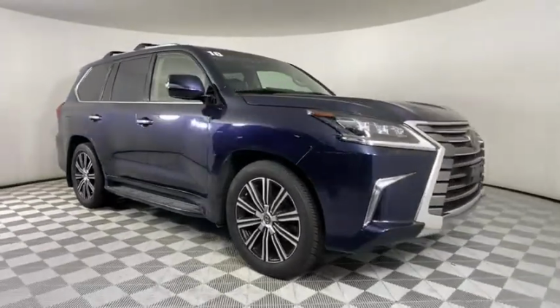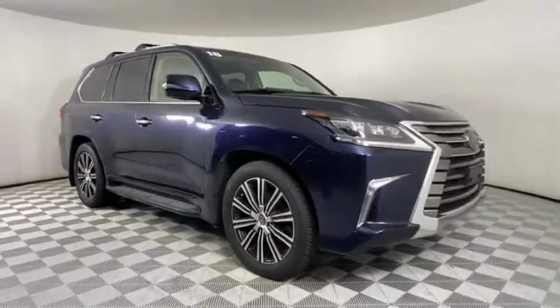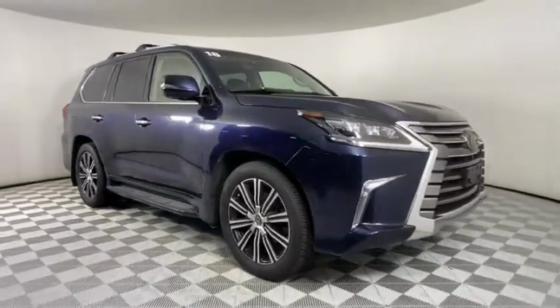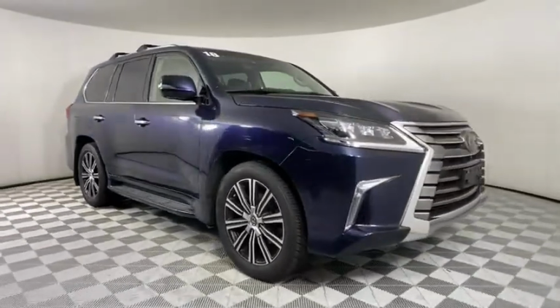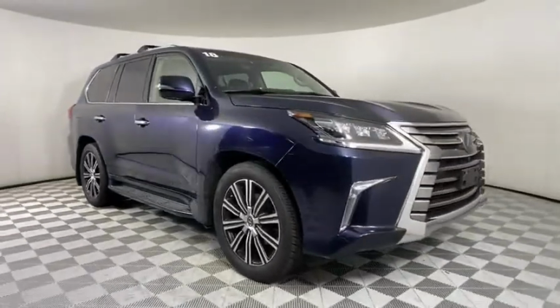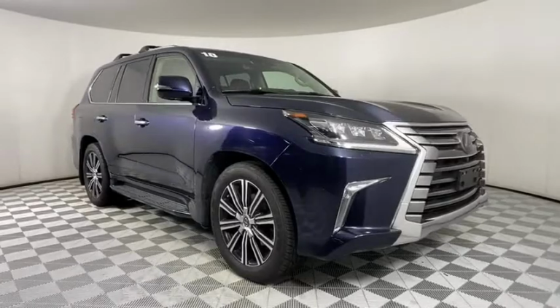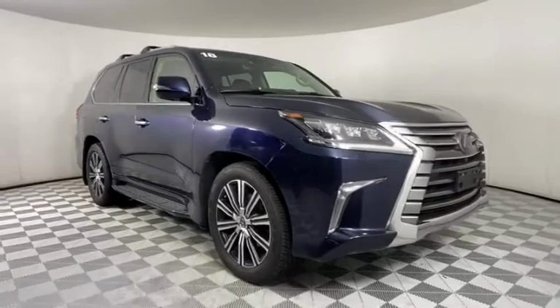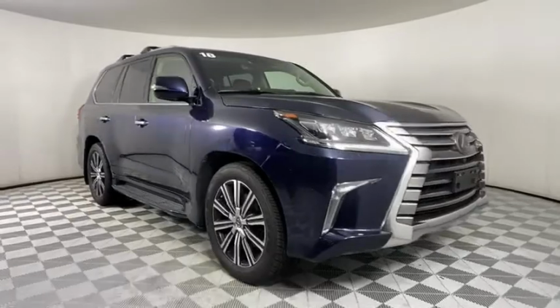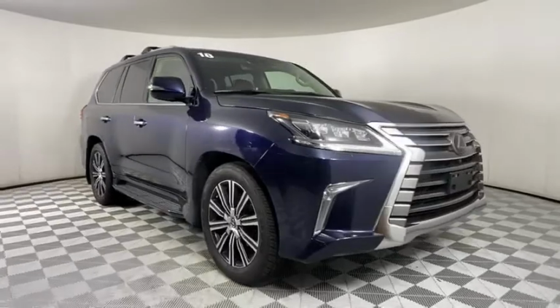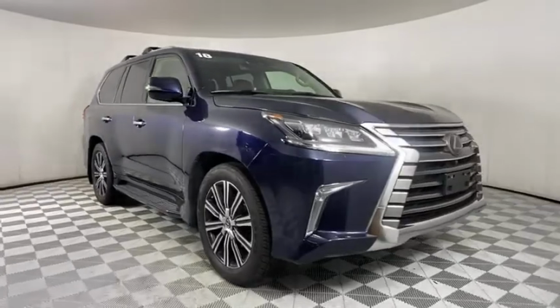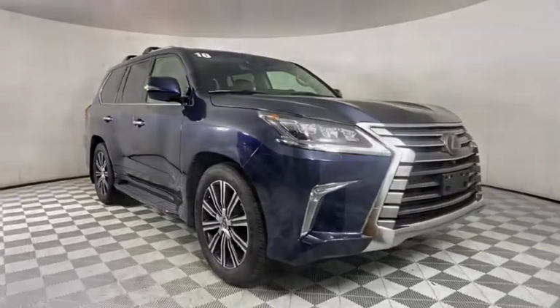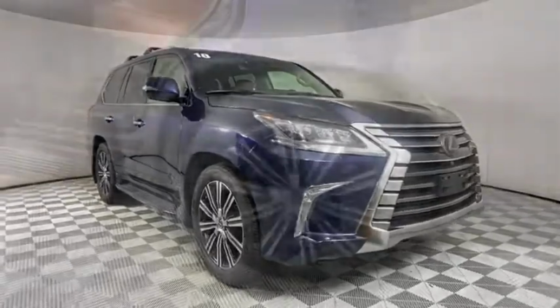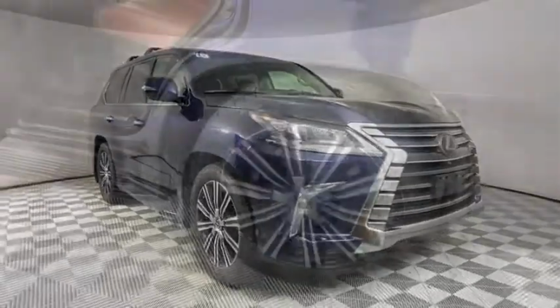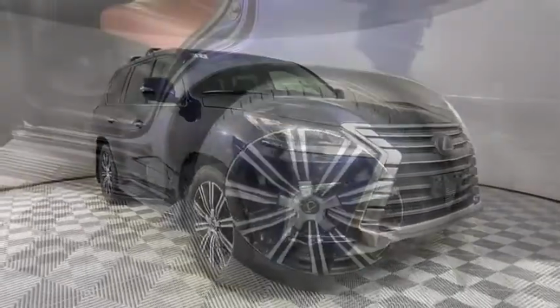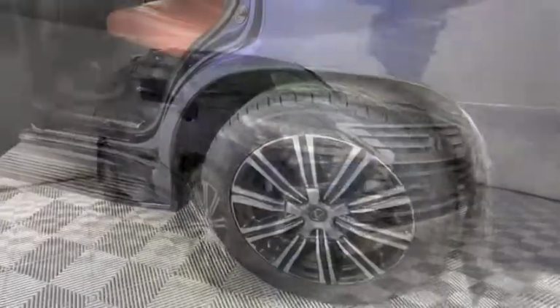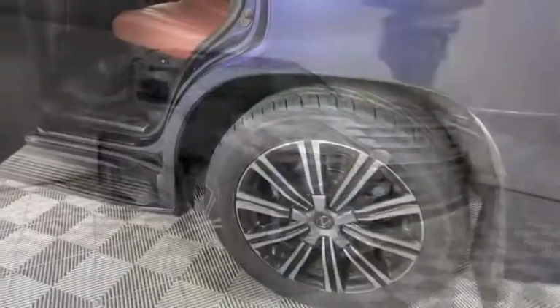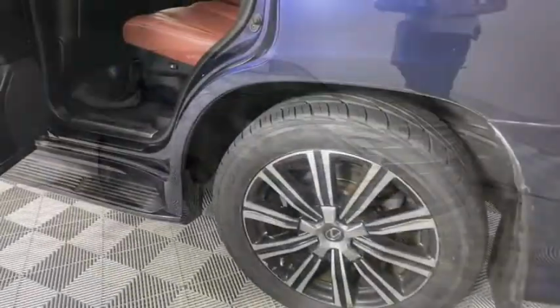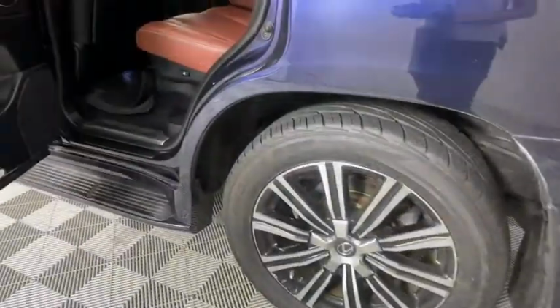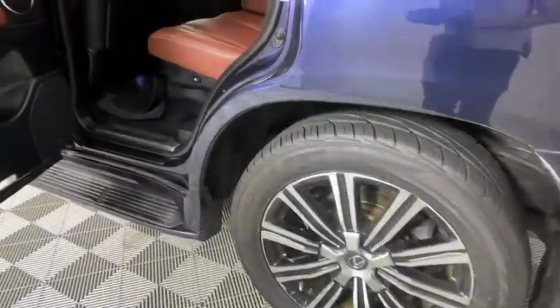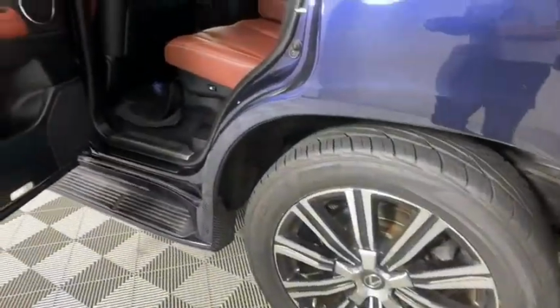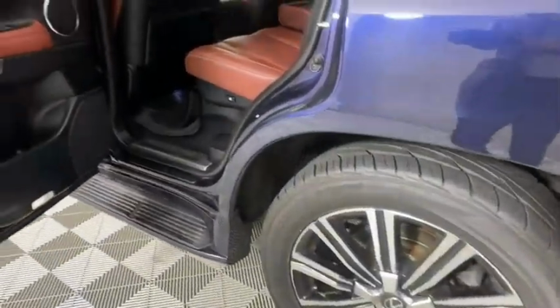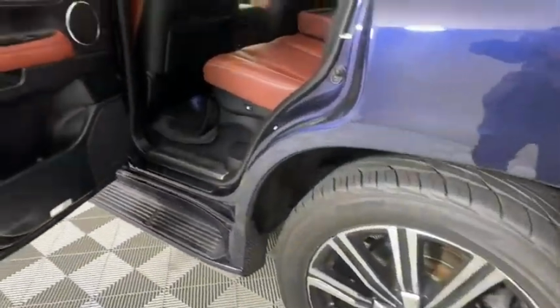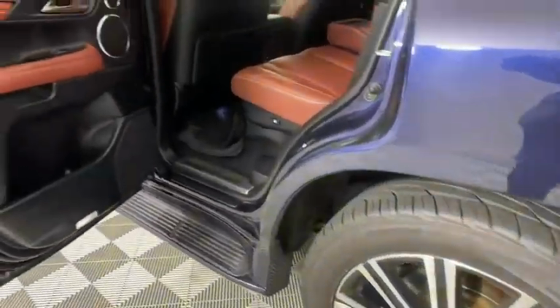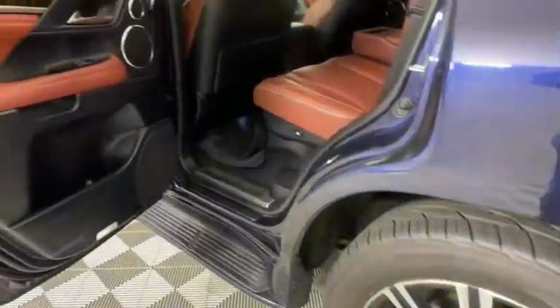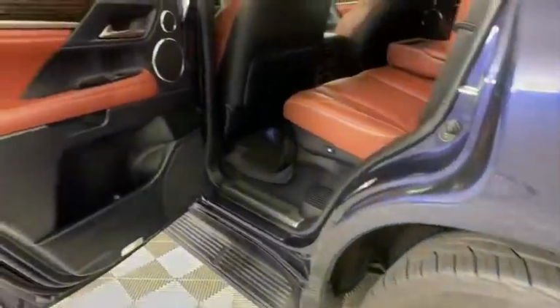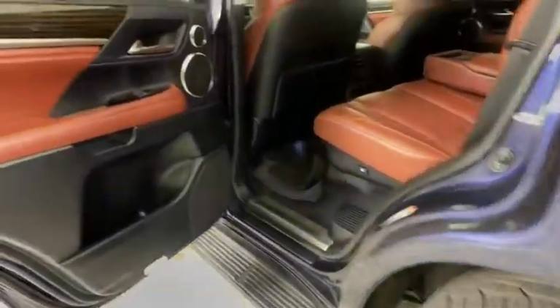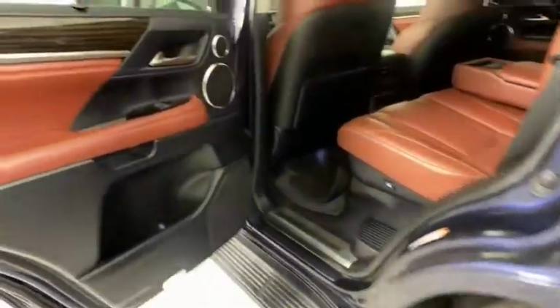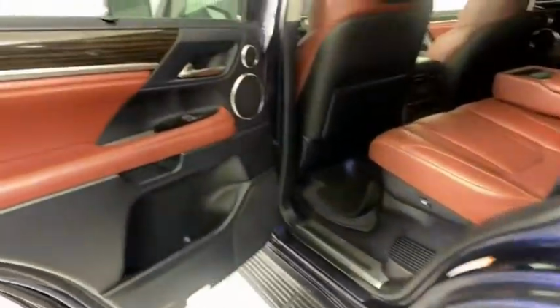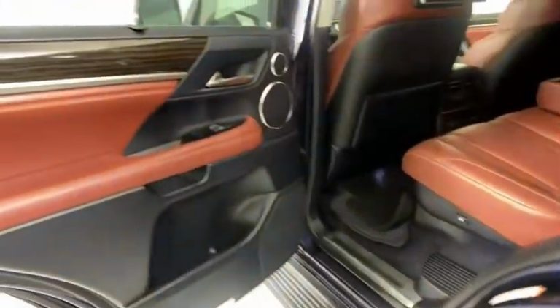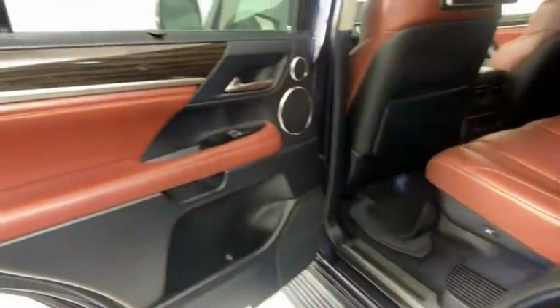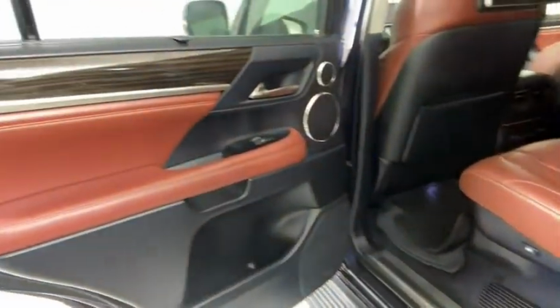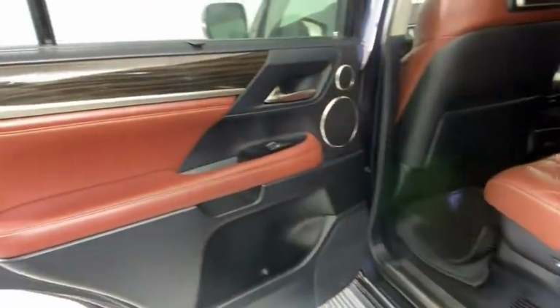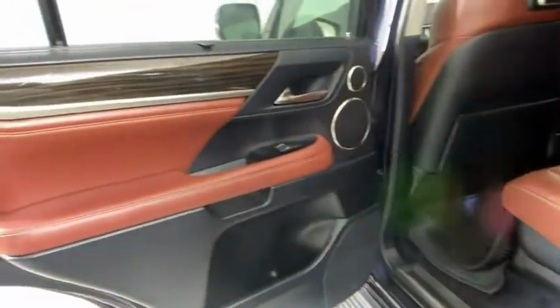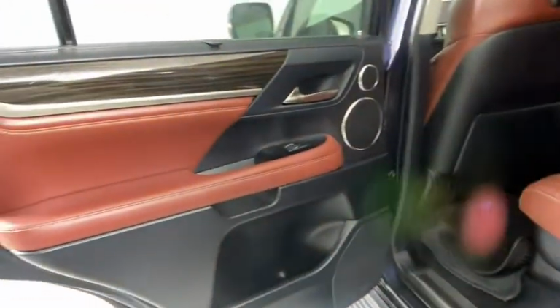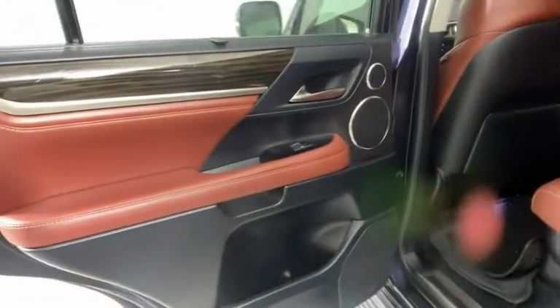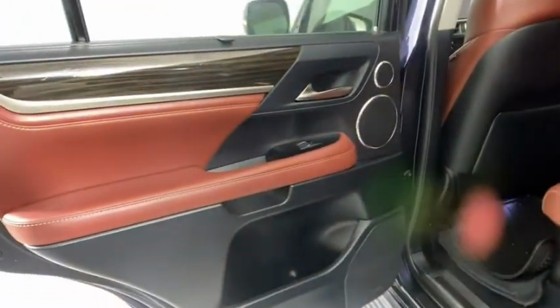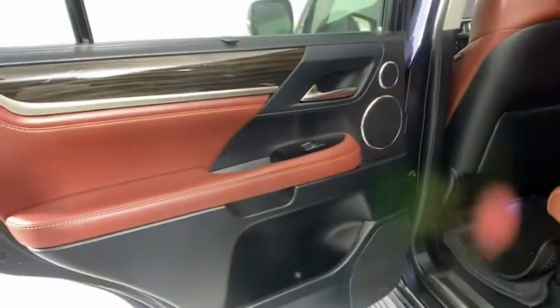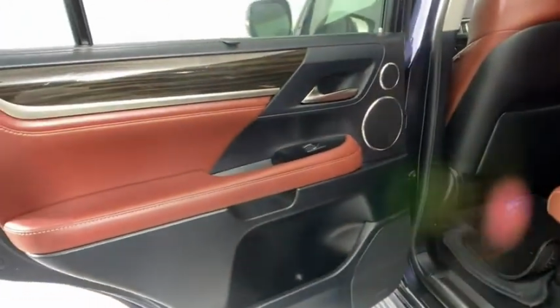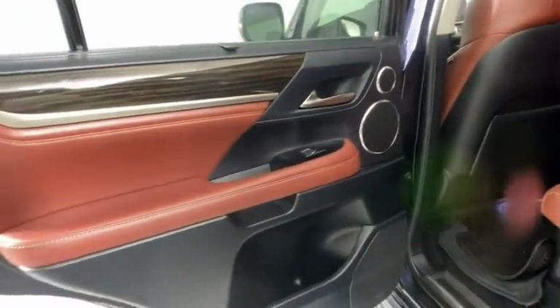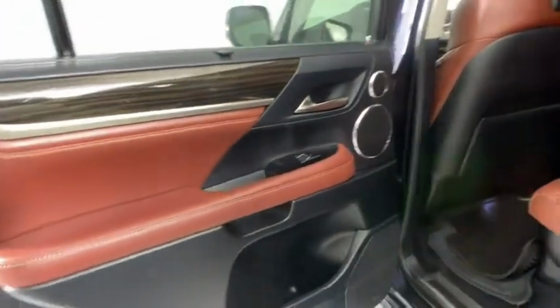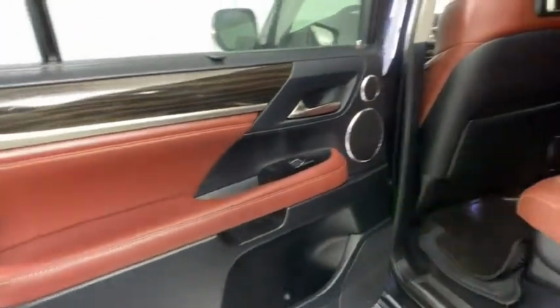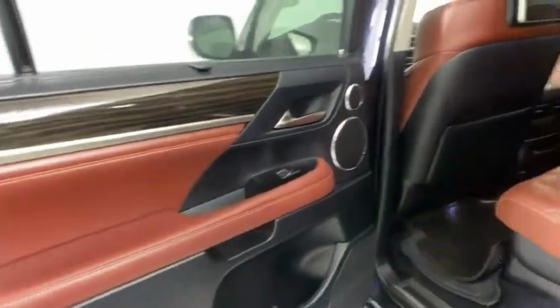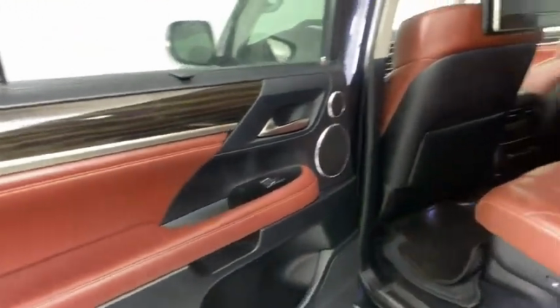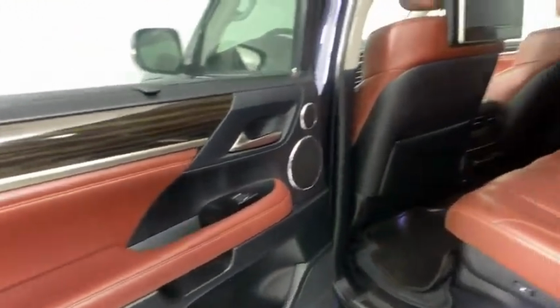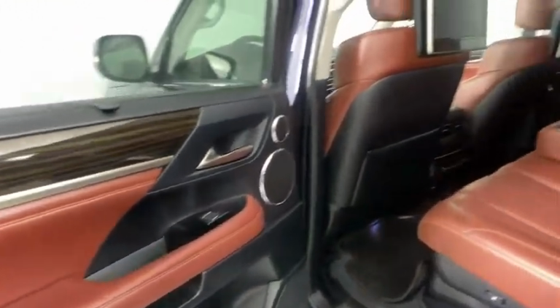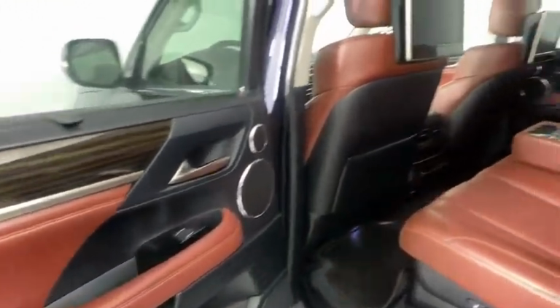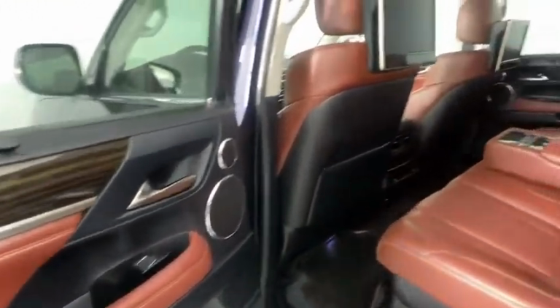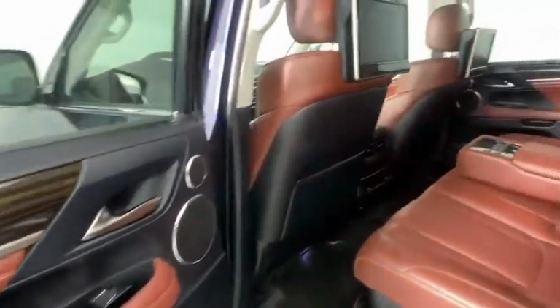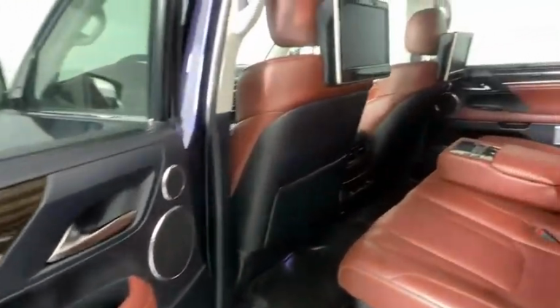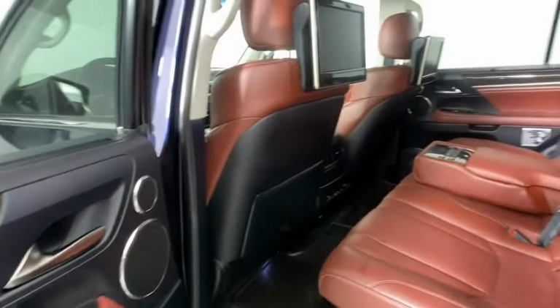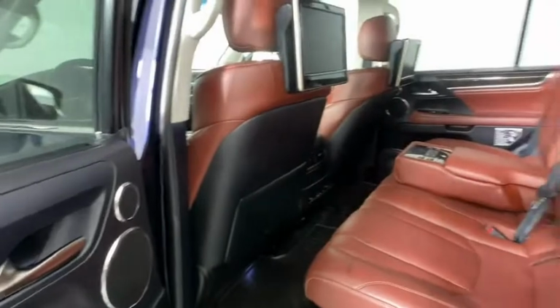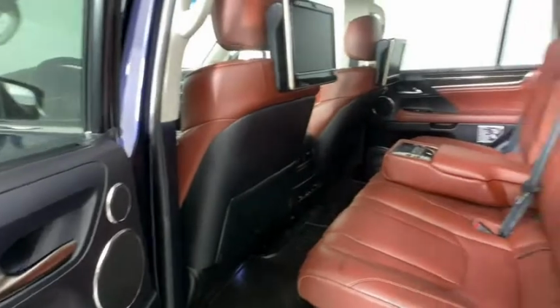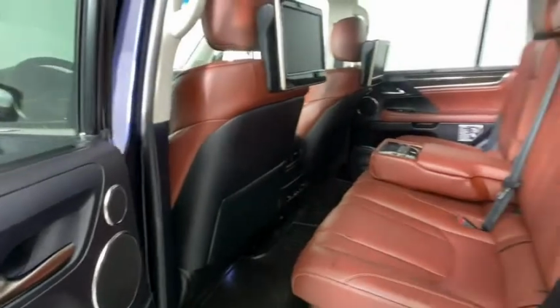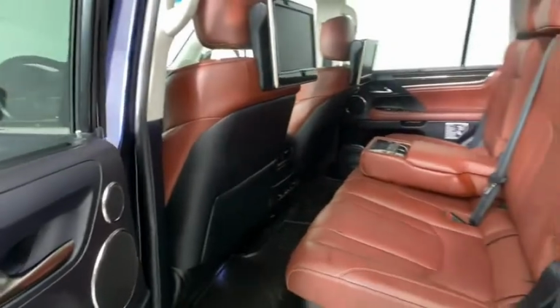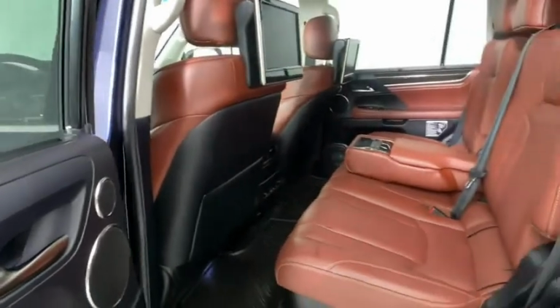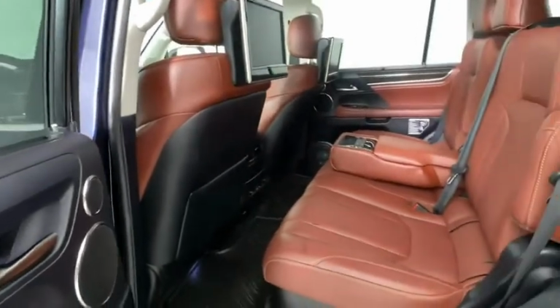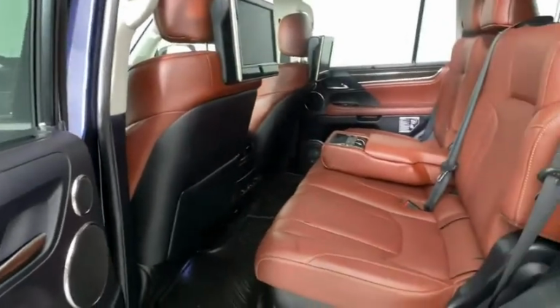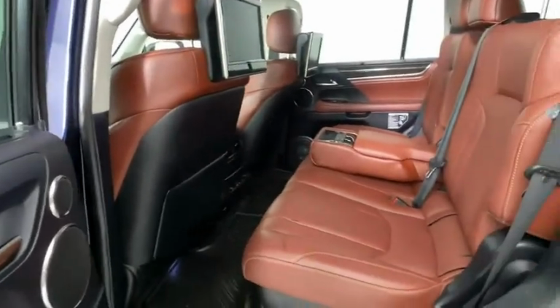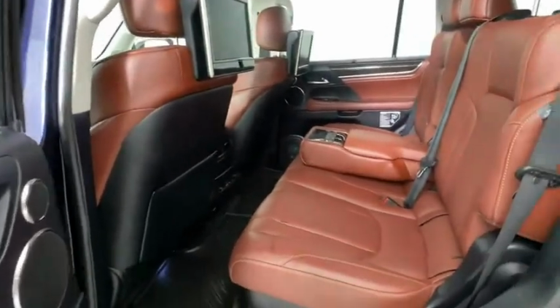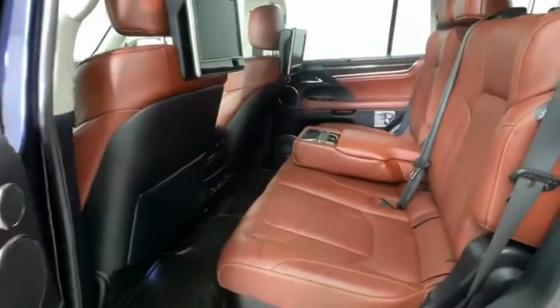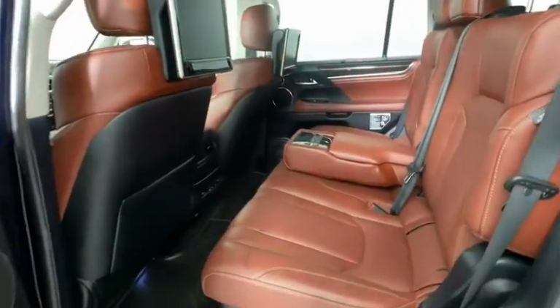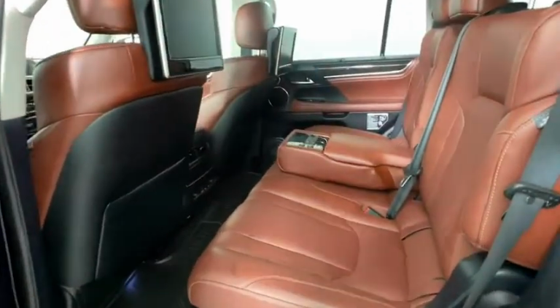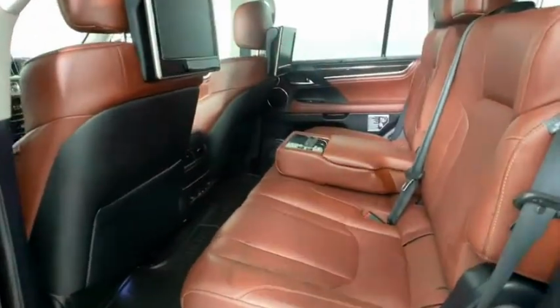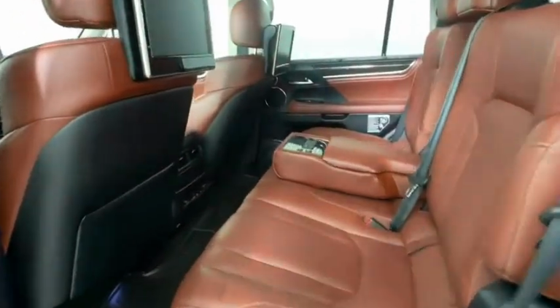Stability control, anti-lock braking system, lane departure warning, LED headlights, tow hitch, and leather-wrapped steering wheel.